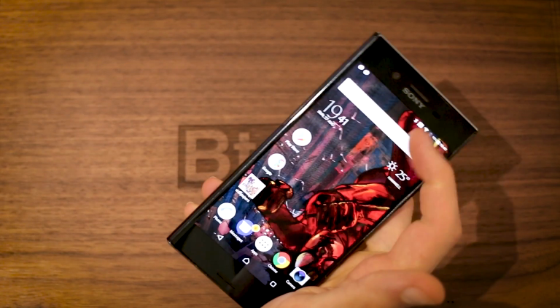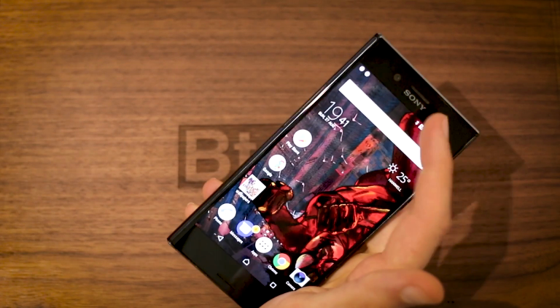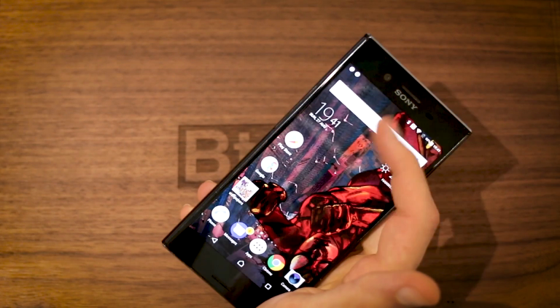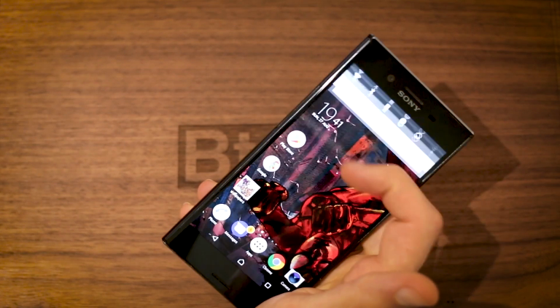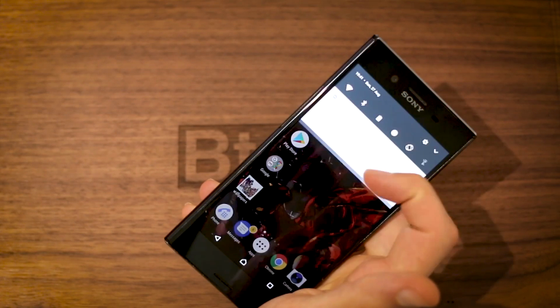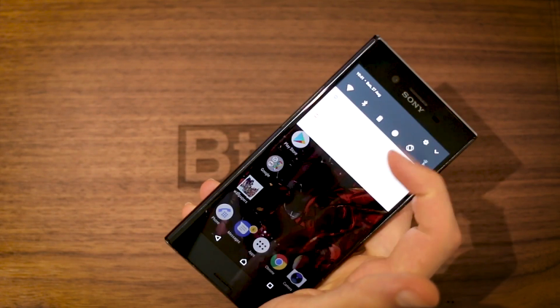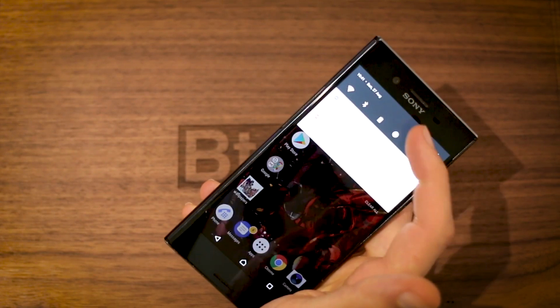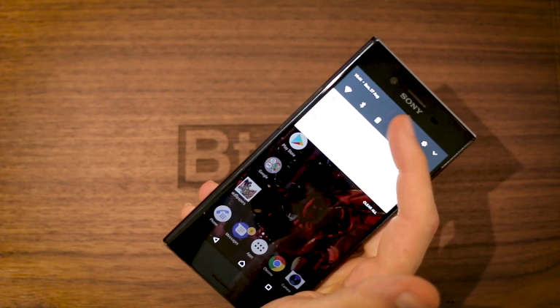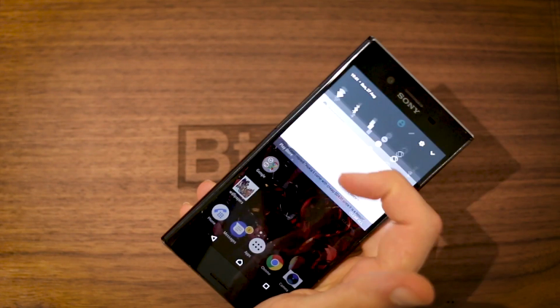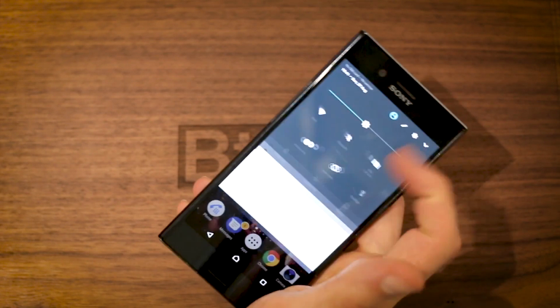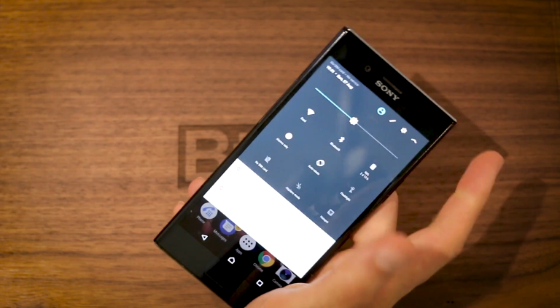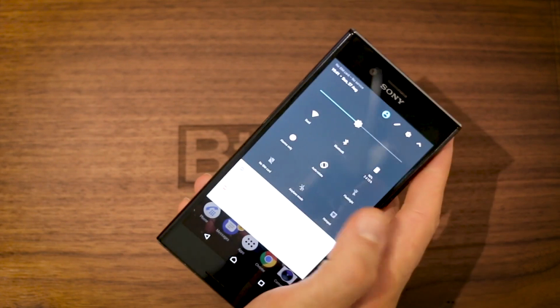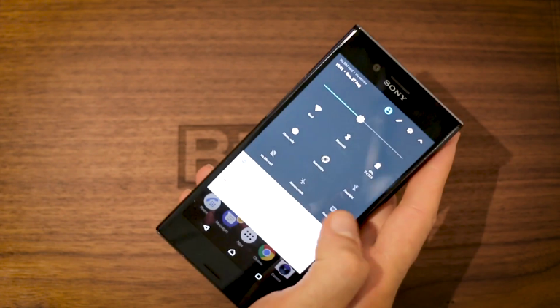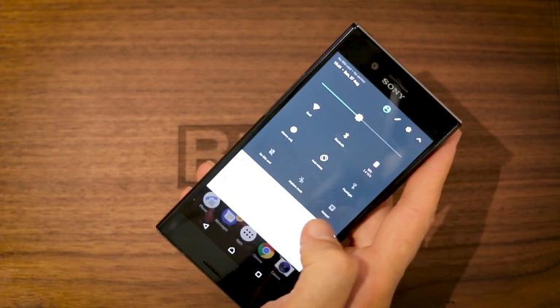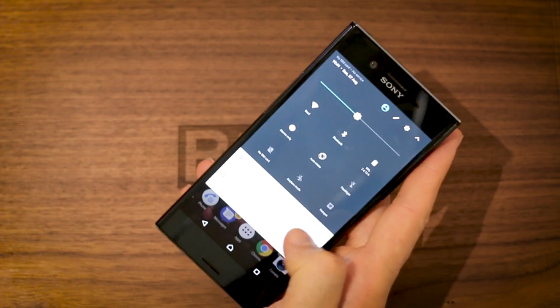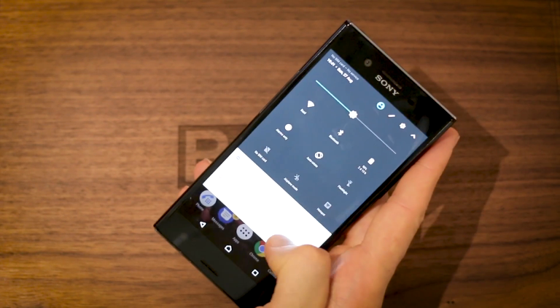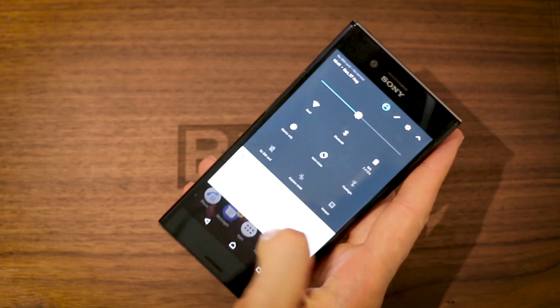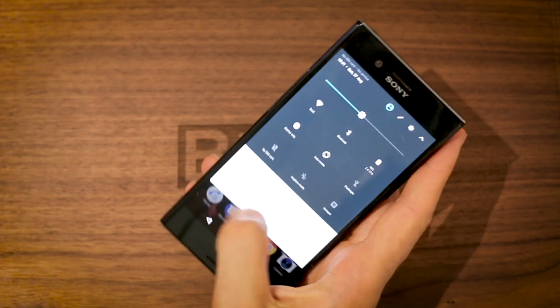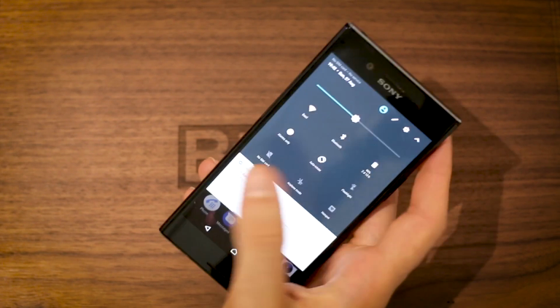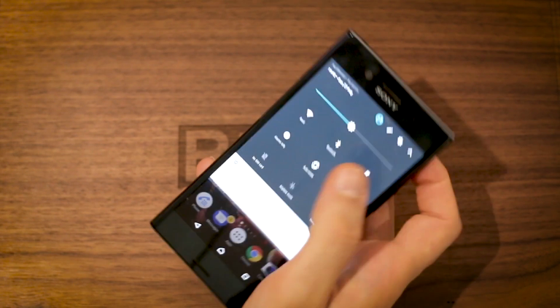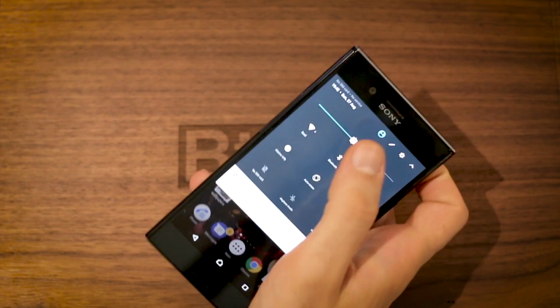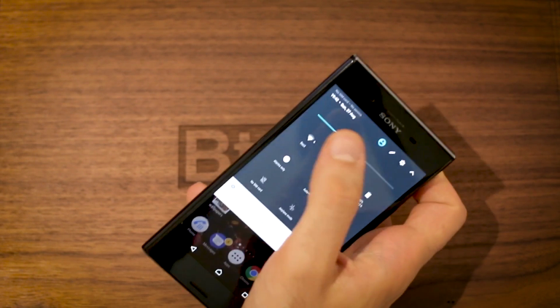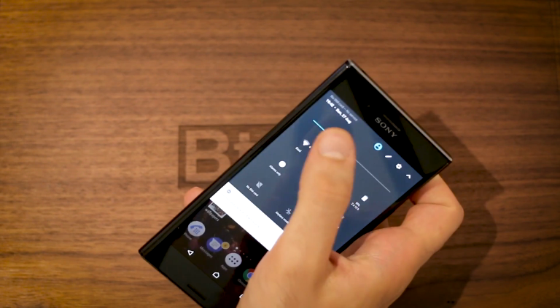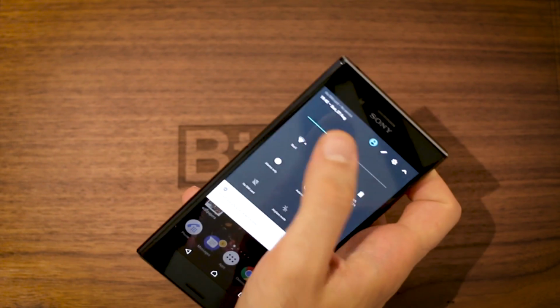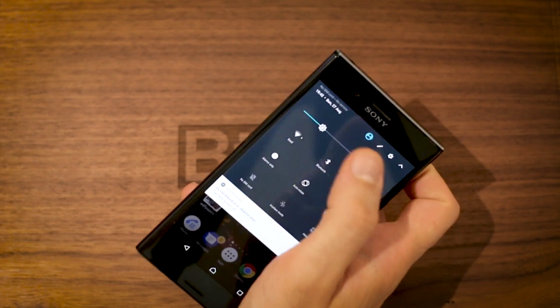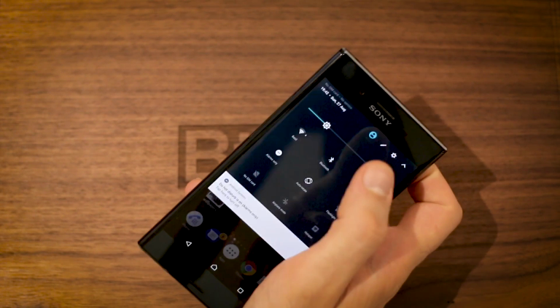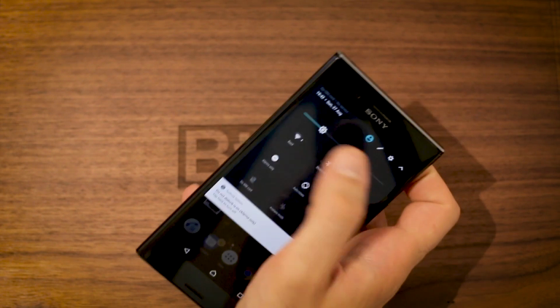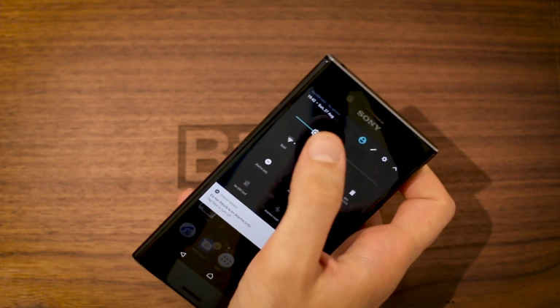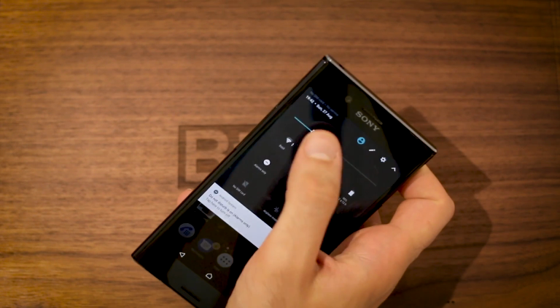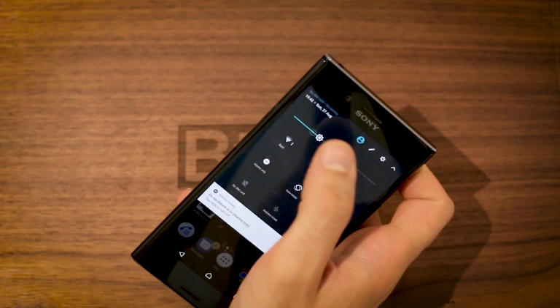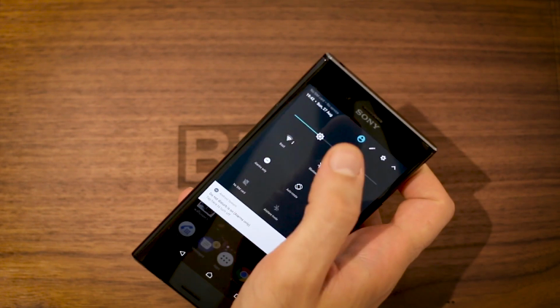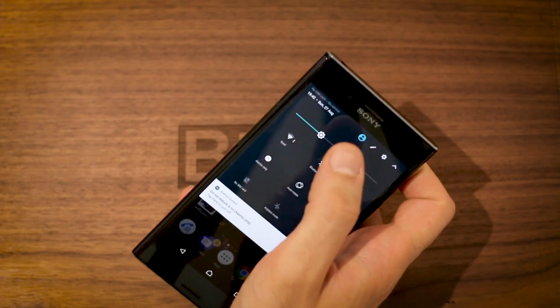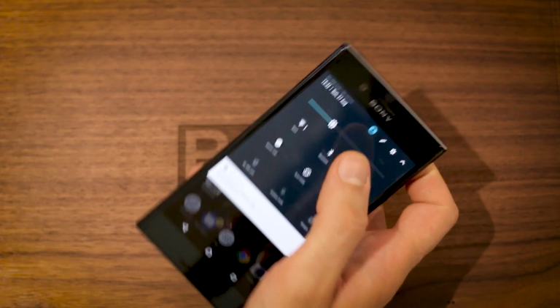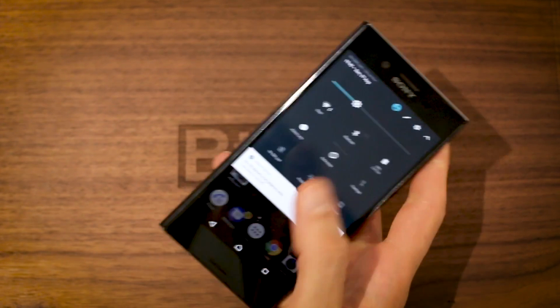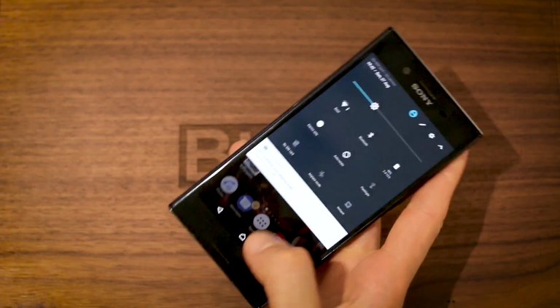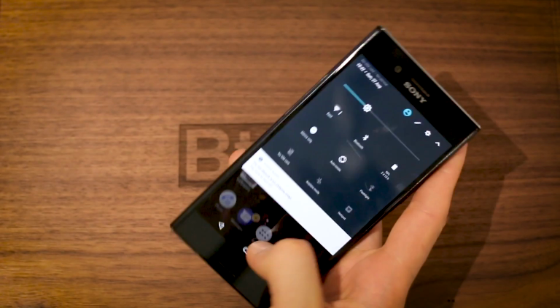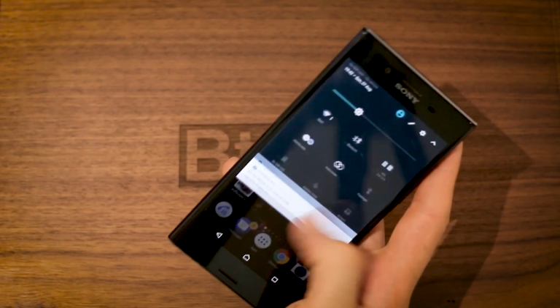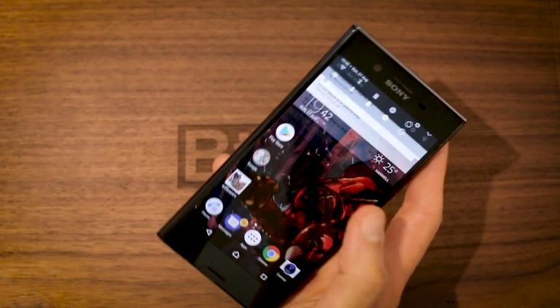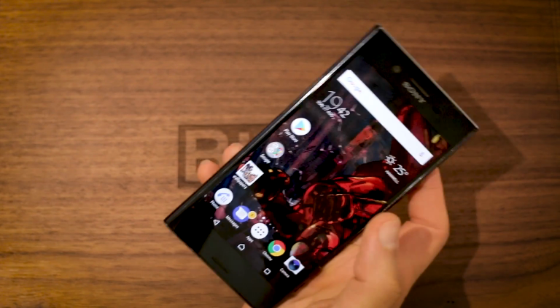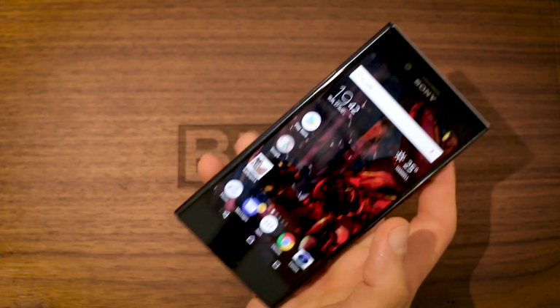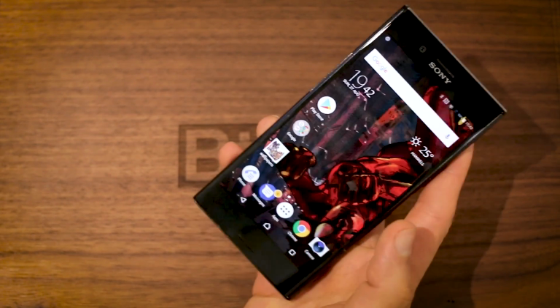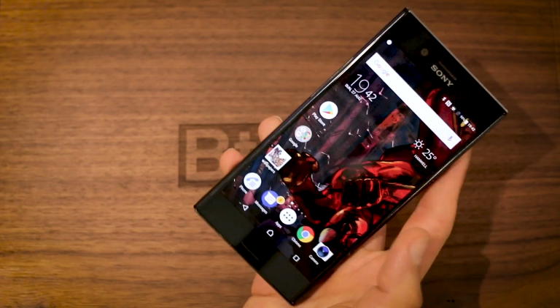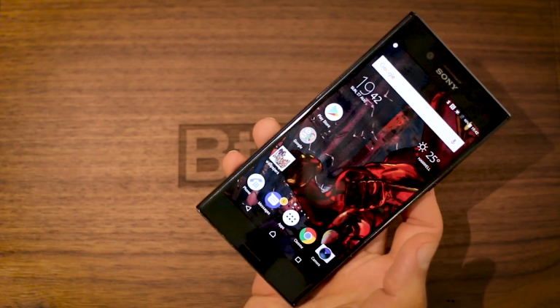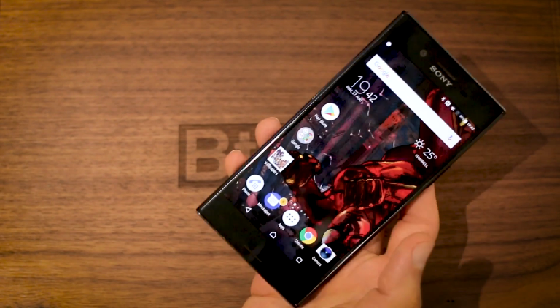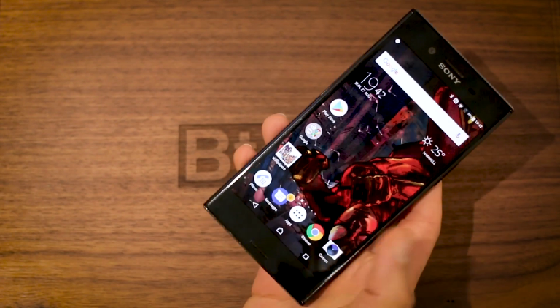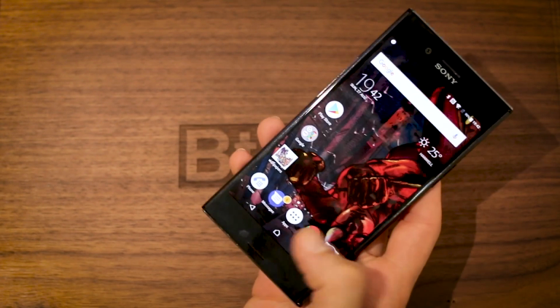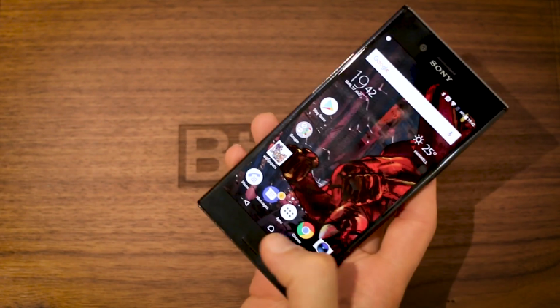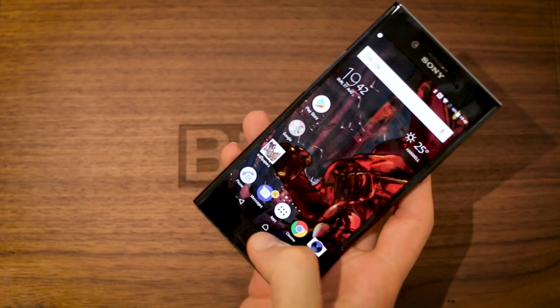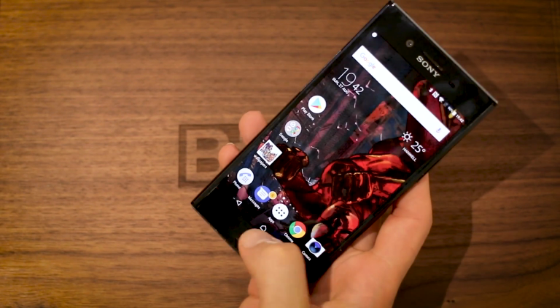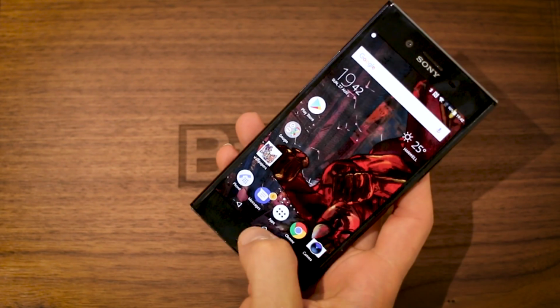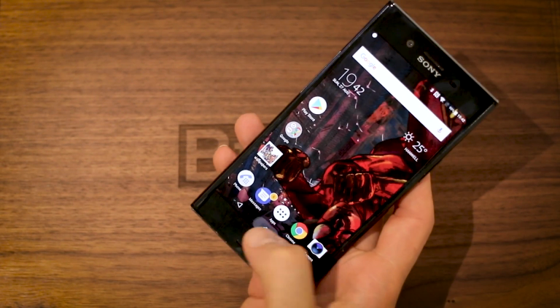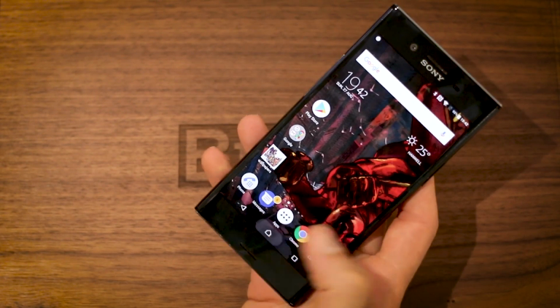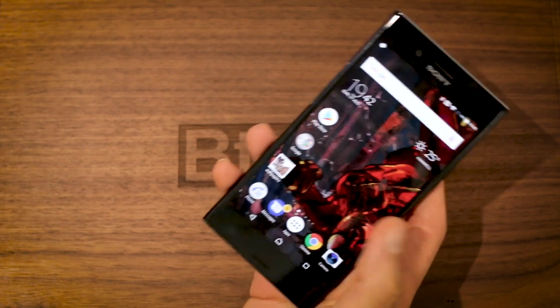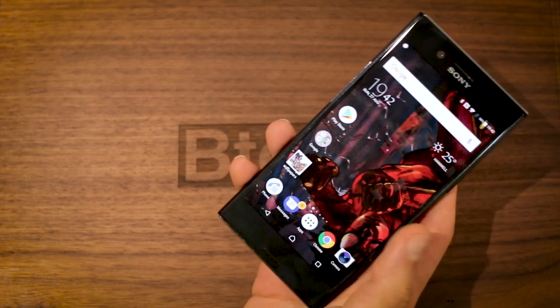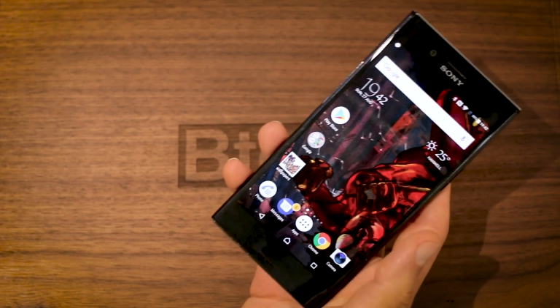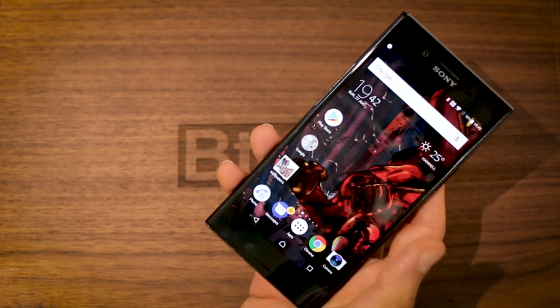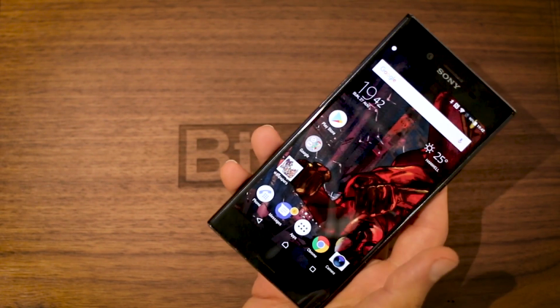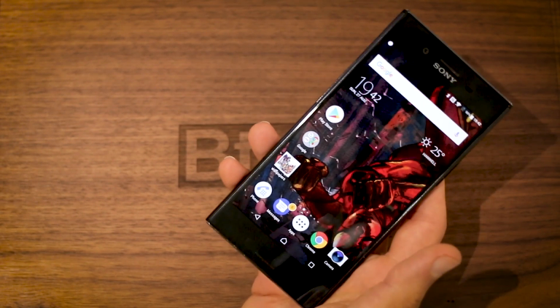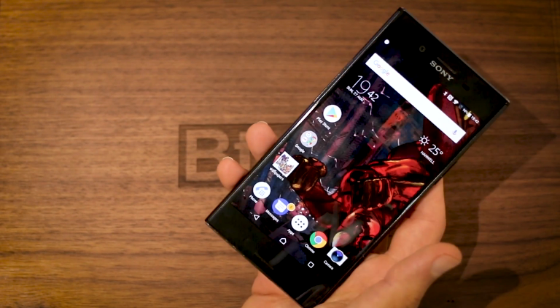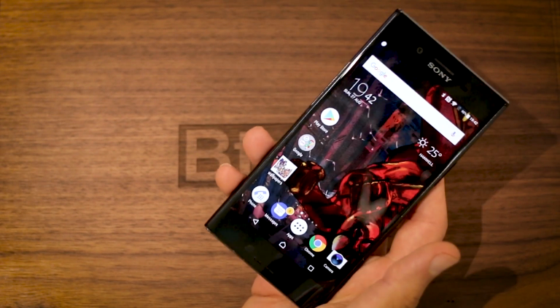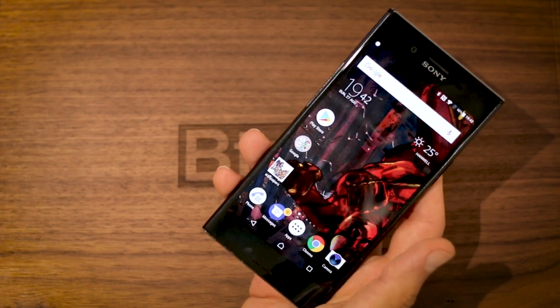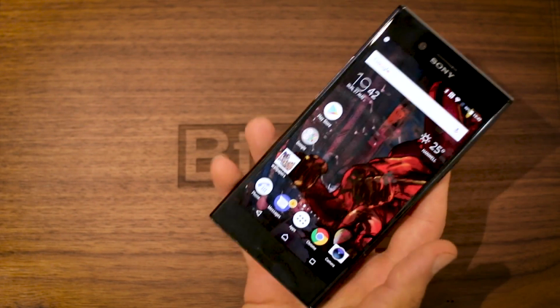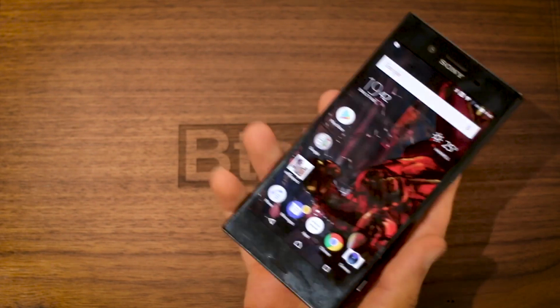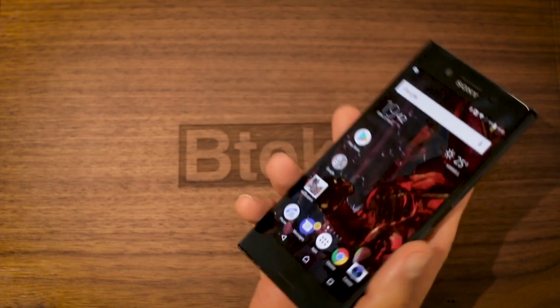I've done quite a few Nokia 8 videos. If you do want to know anything about the Nokia 8, you can comment in this video and I'll do my best to answer. We're back to the XZ Premium.